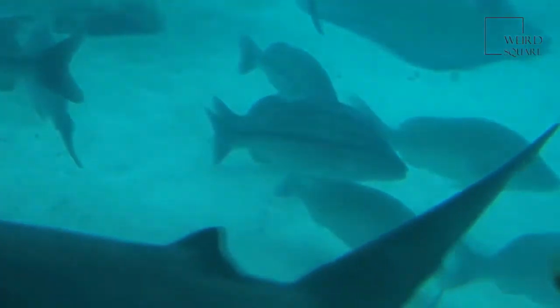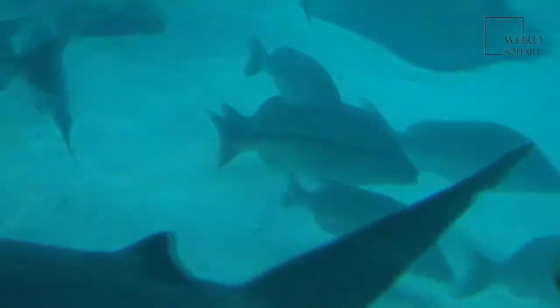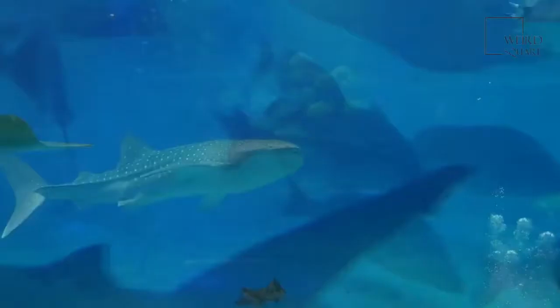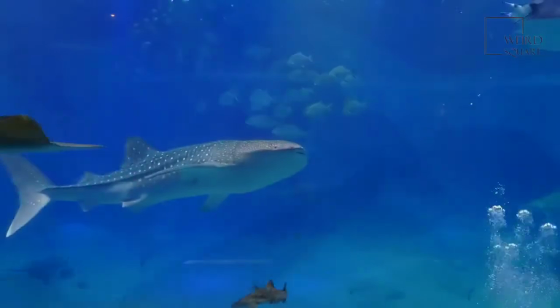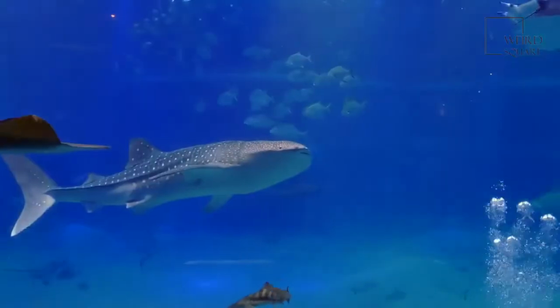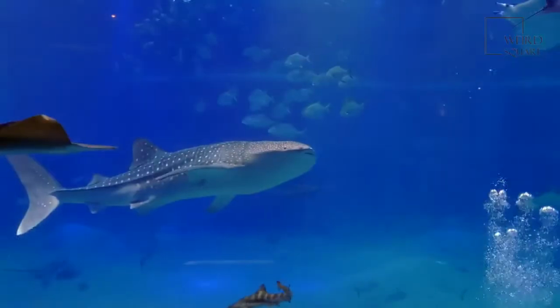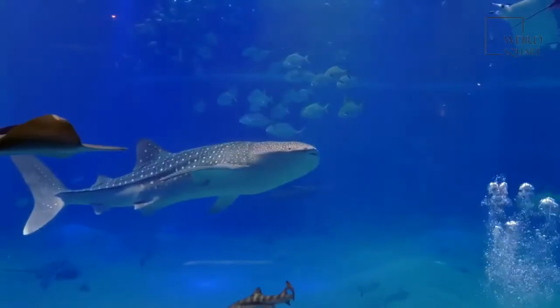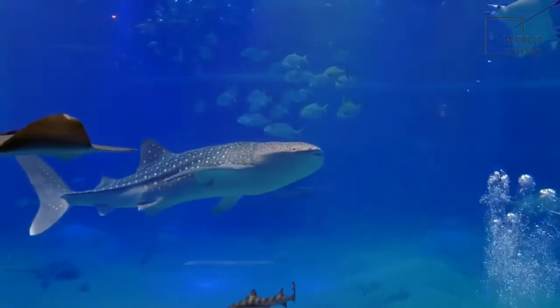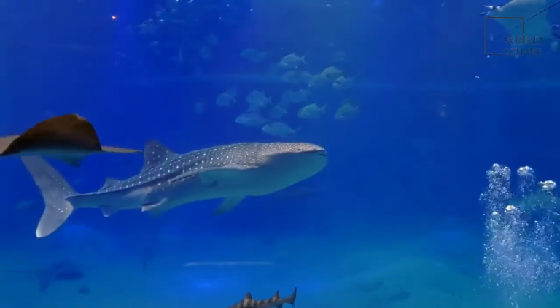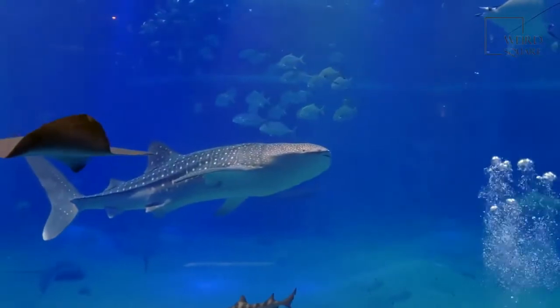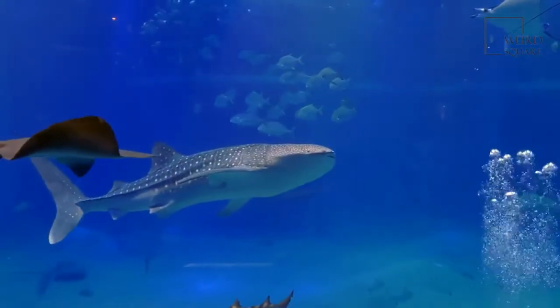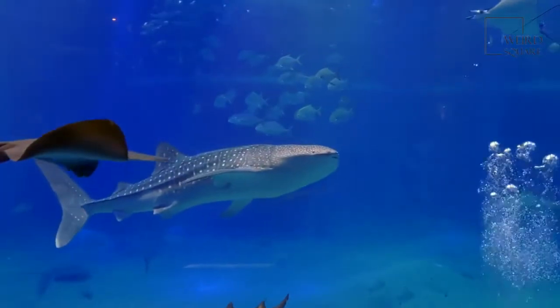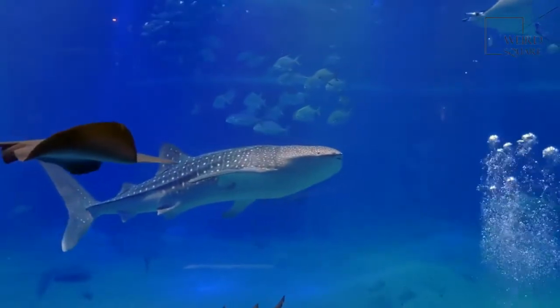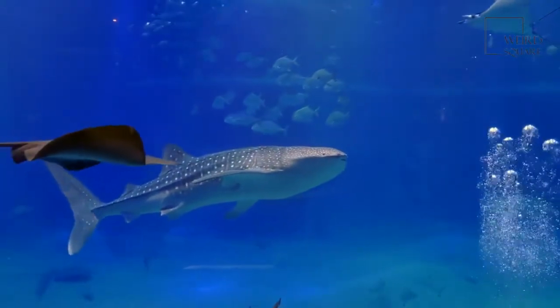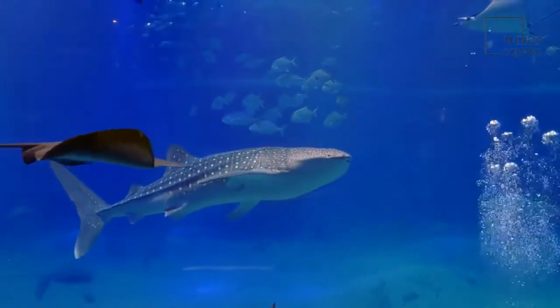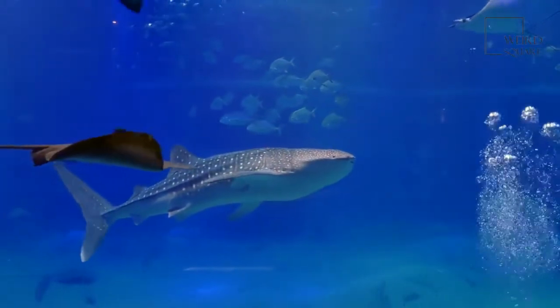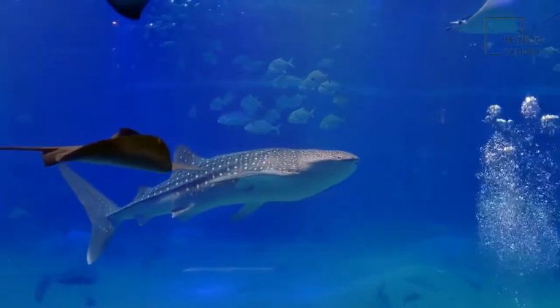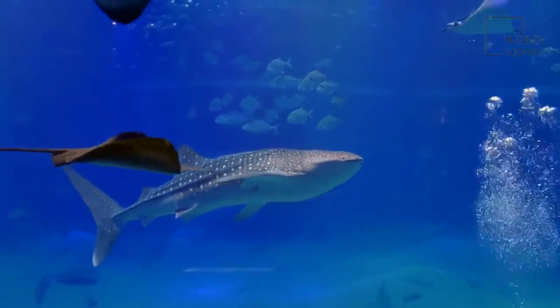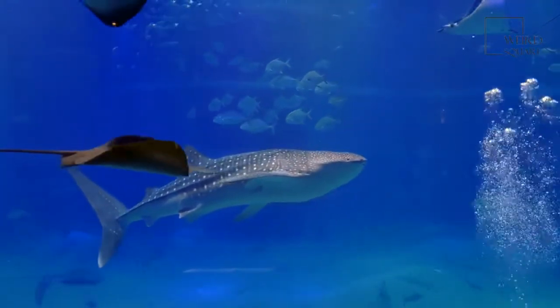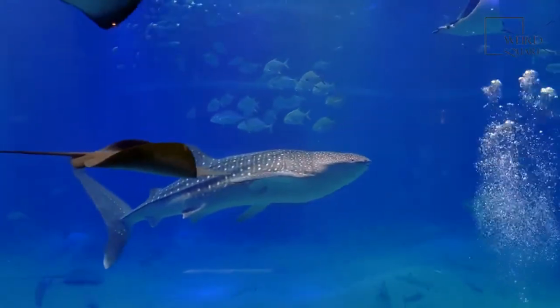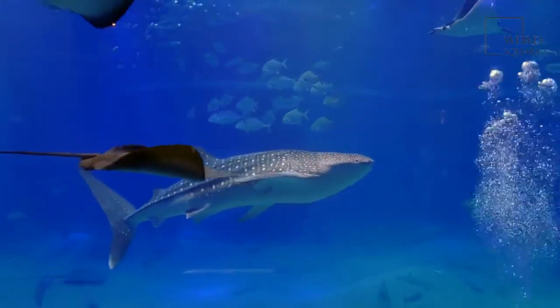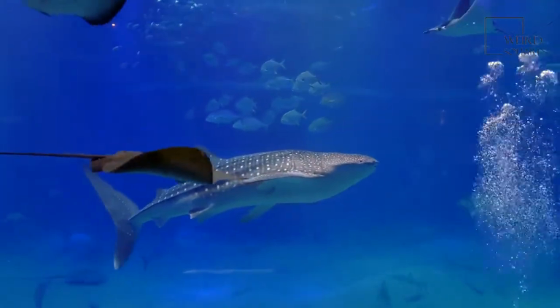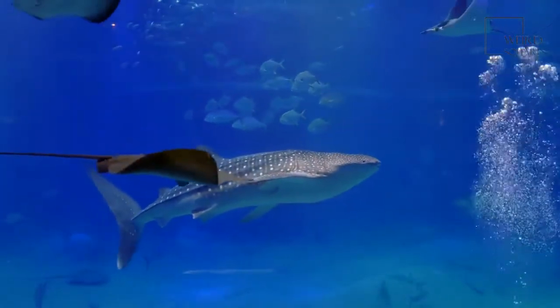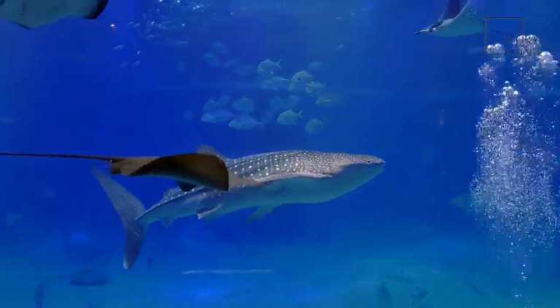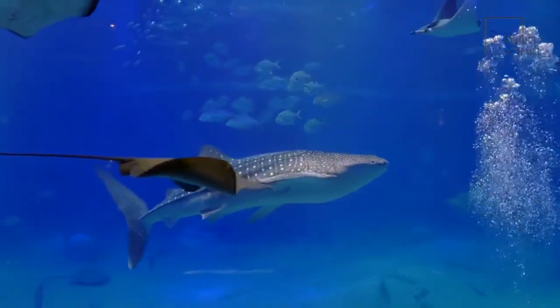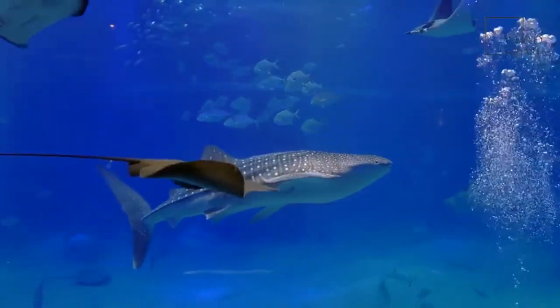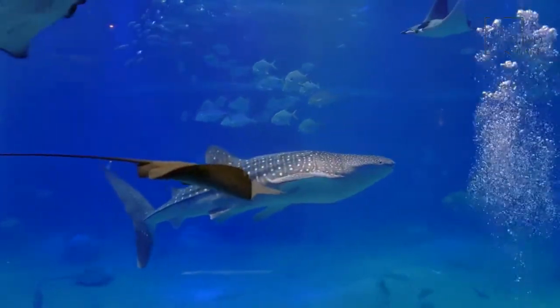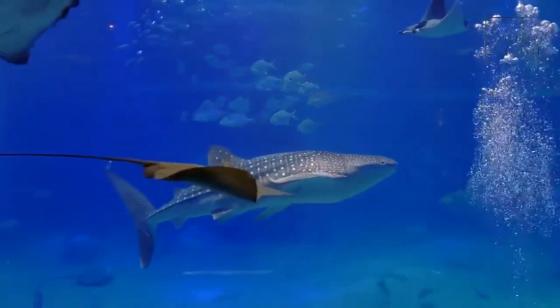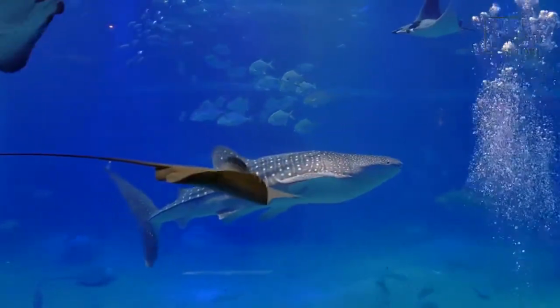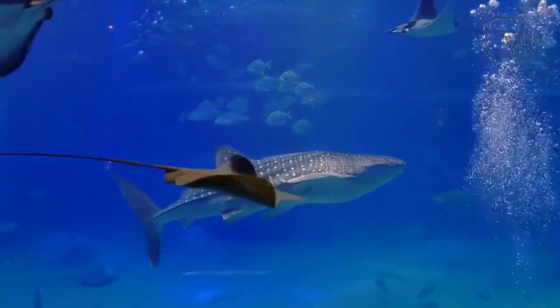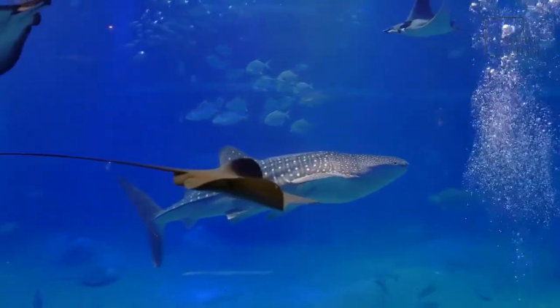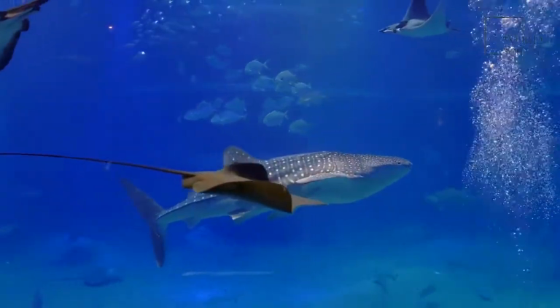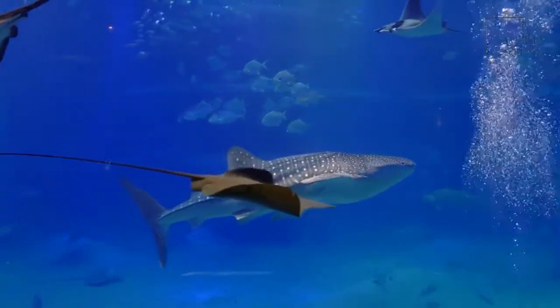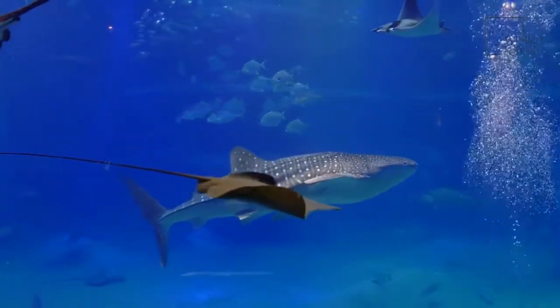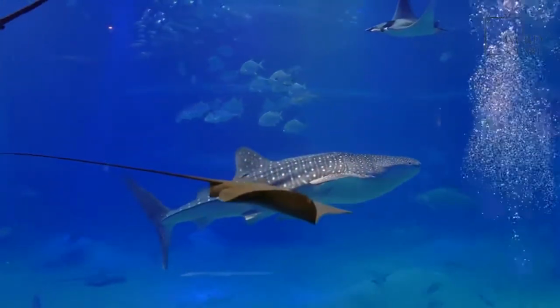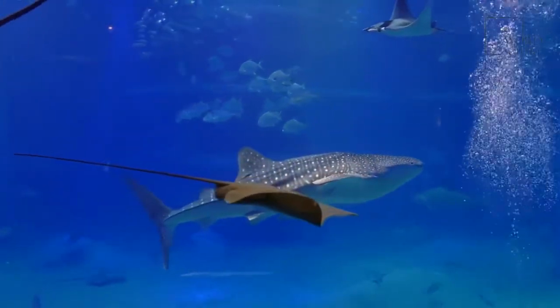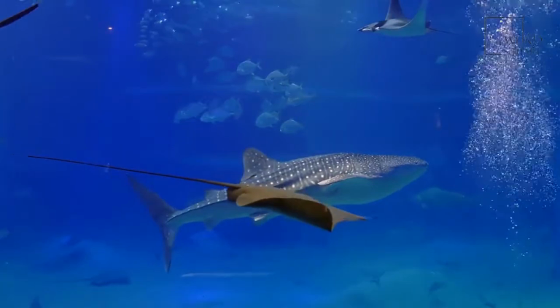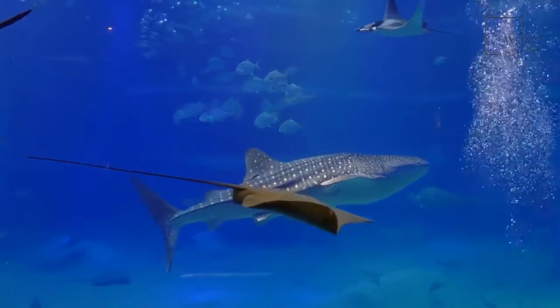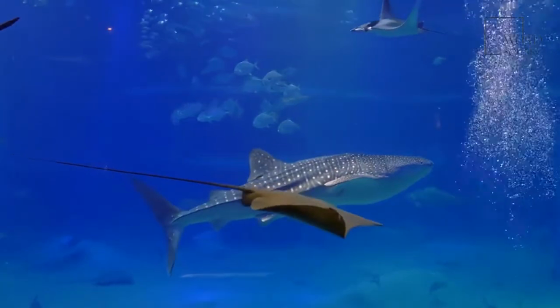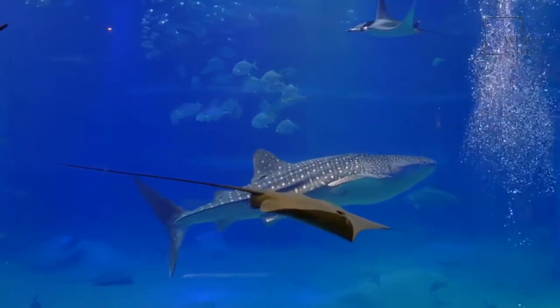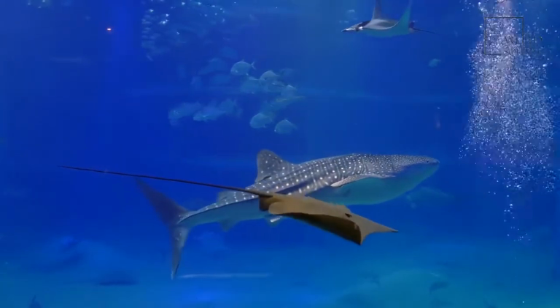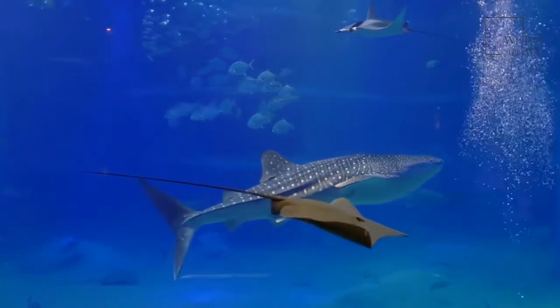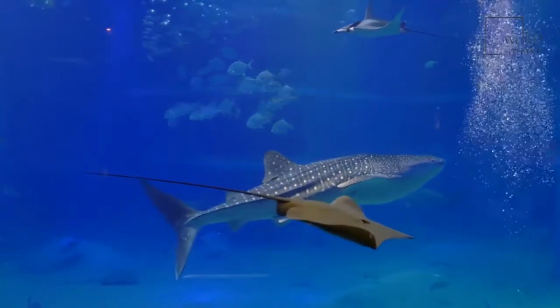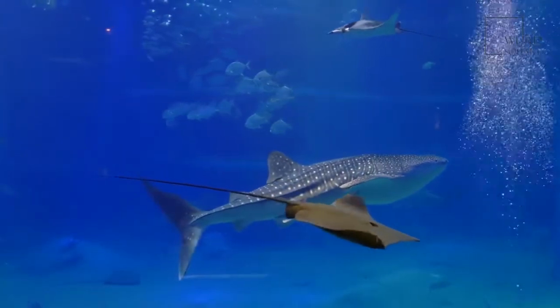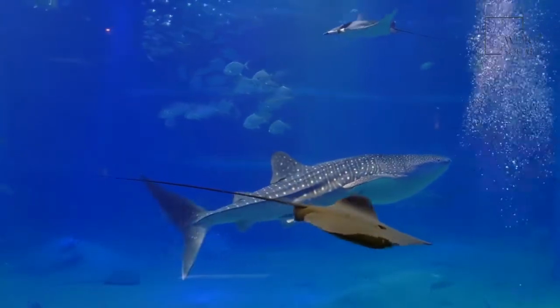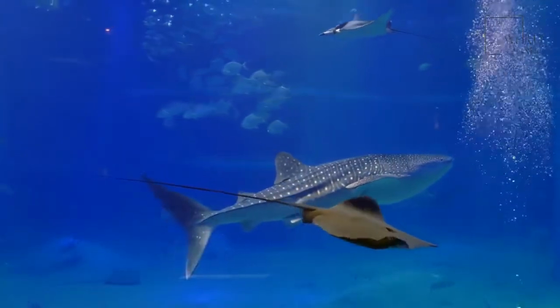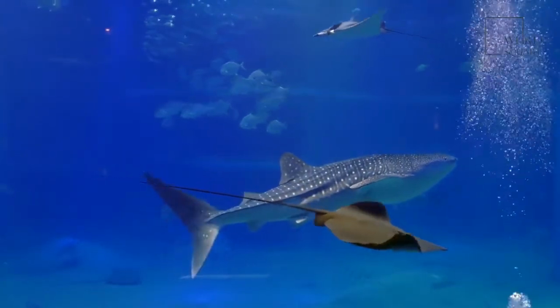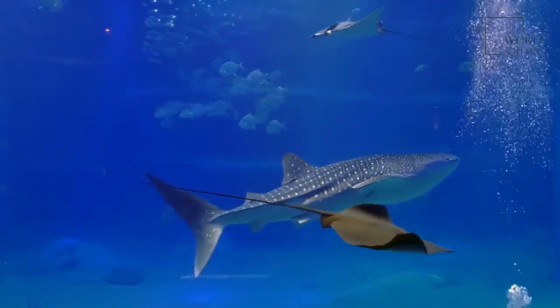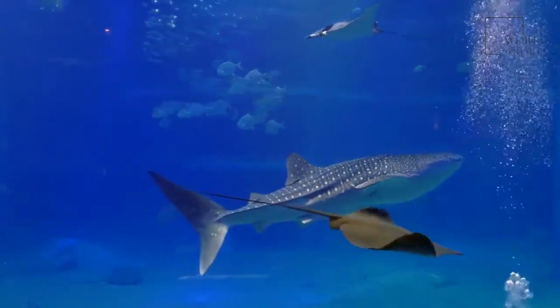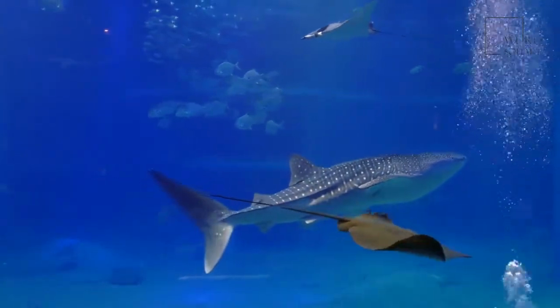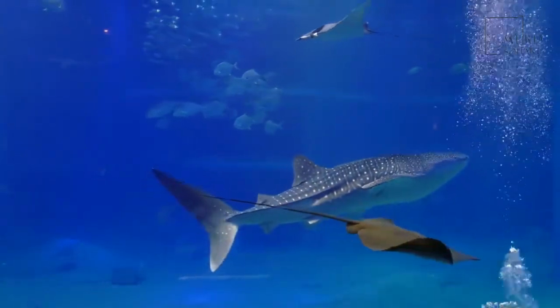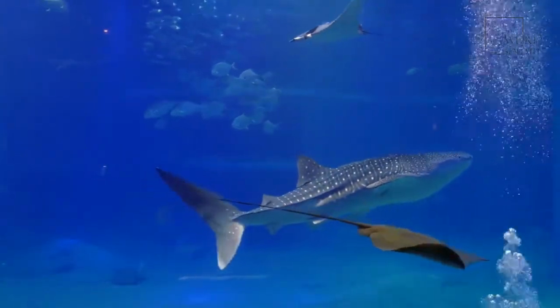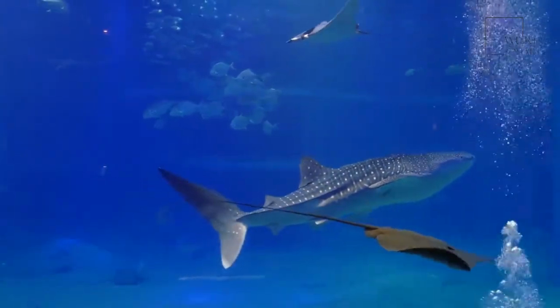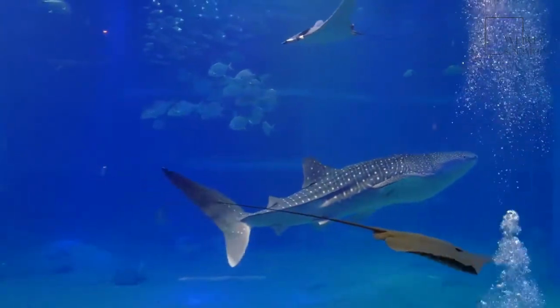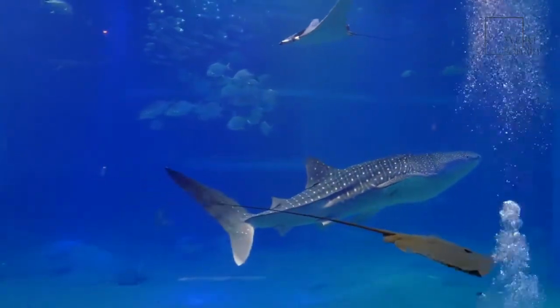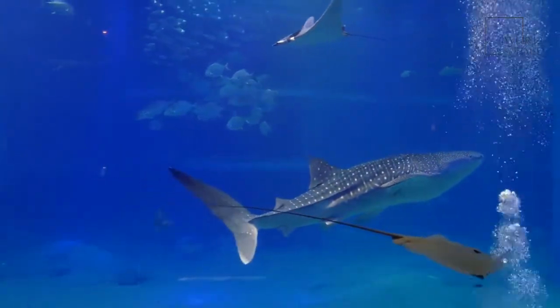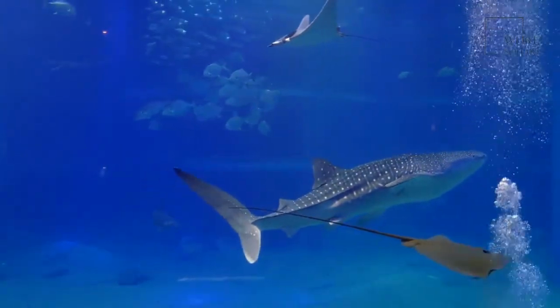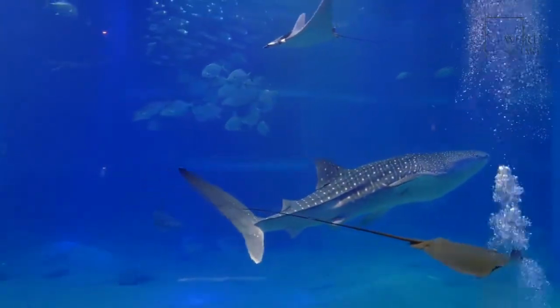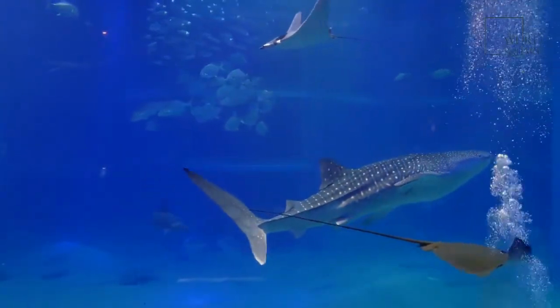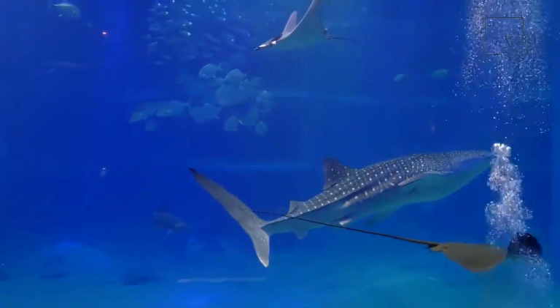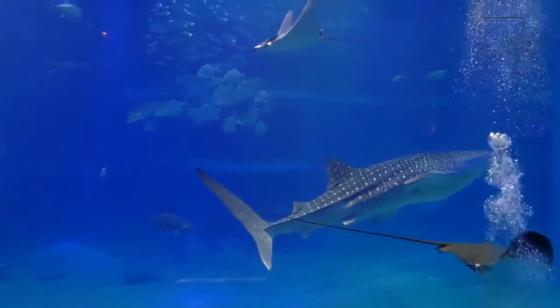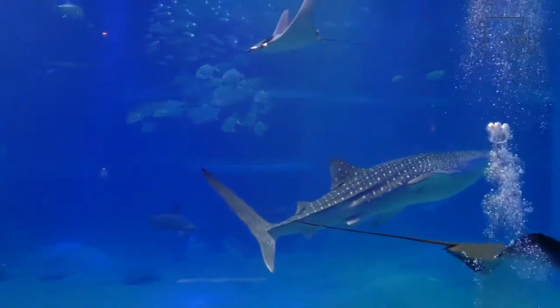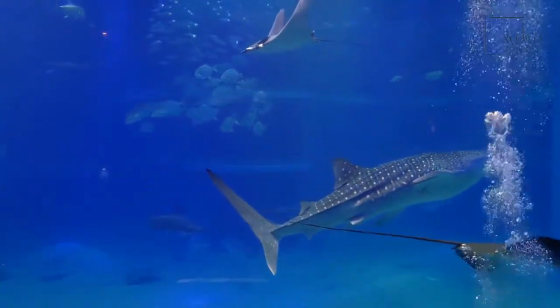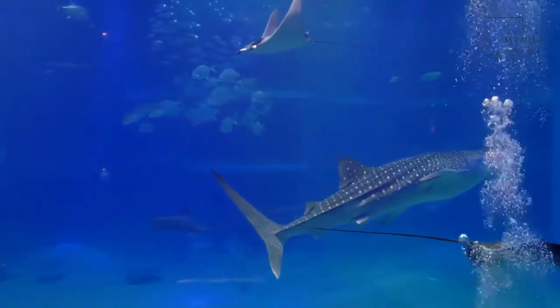The word leucas is derived from the Greek word leukos, which means white, and describes the bull shark's underside.